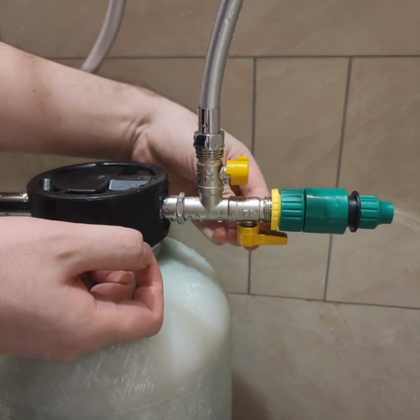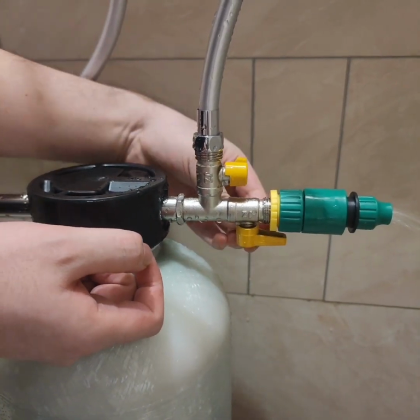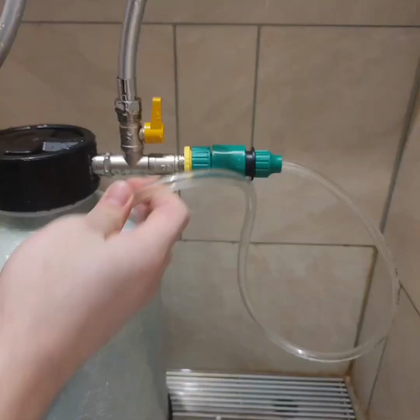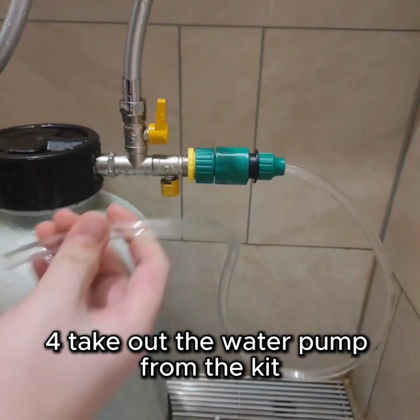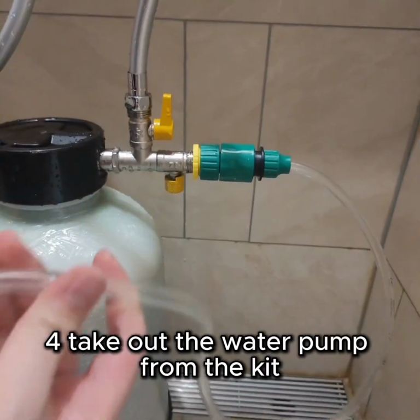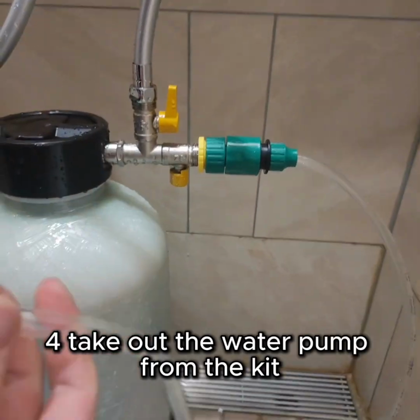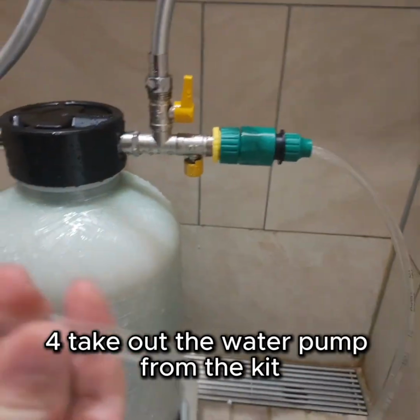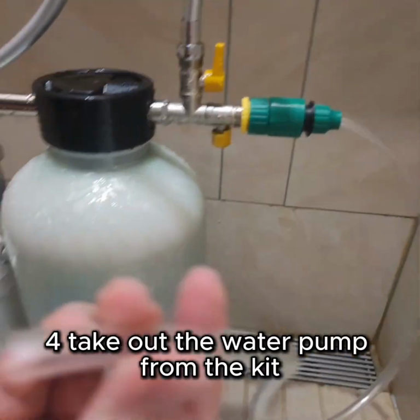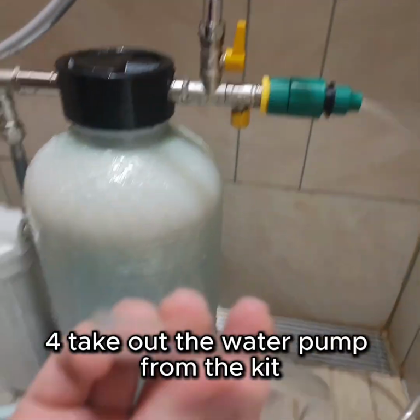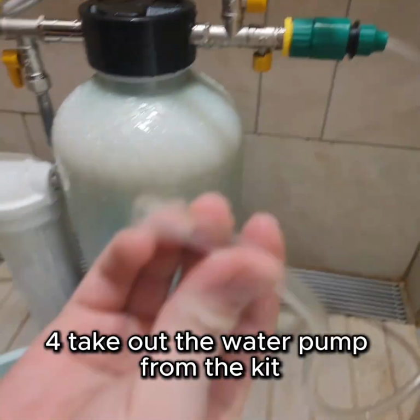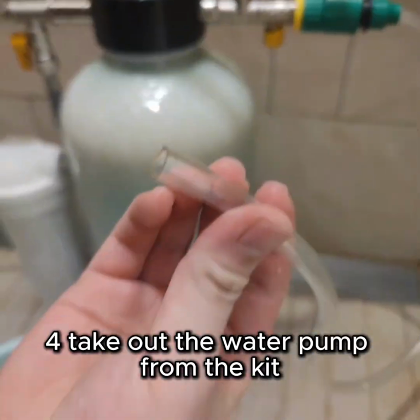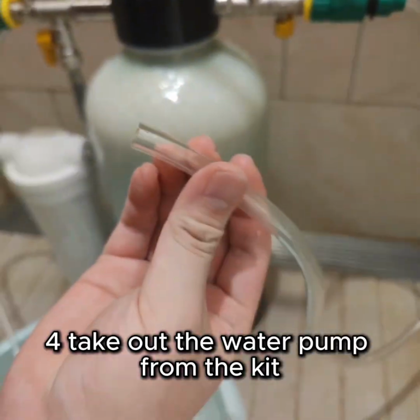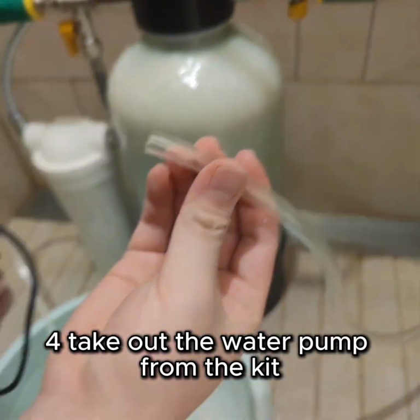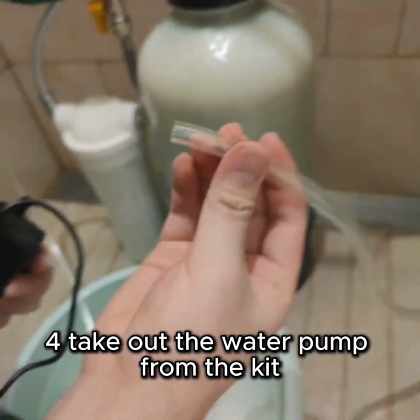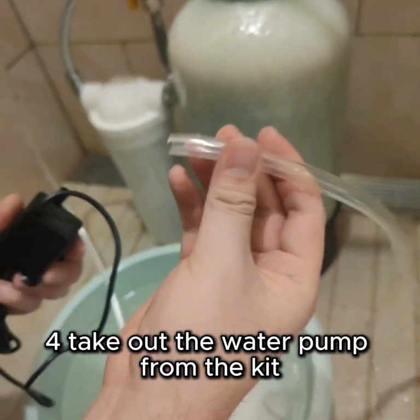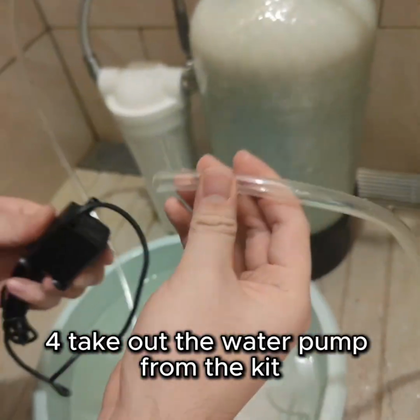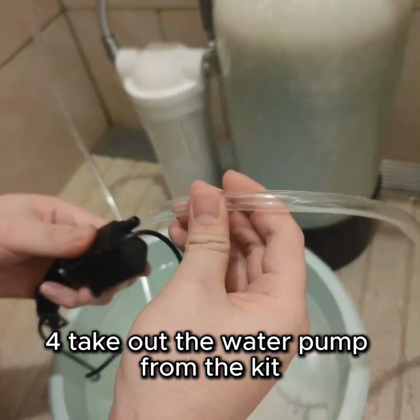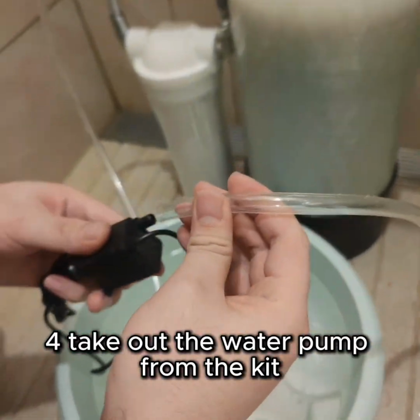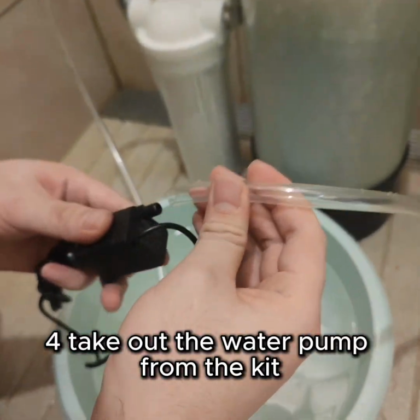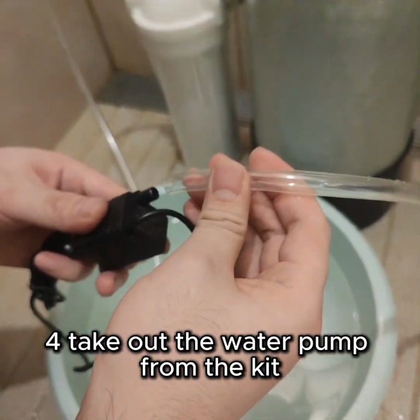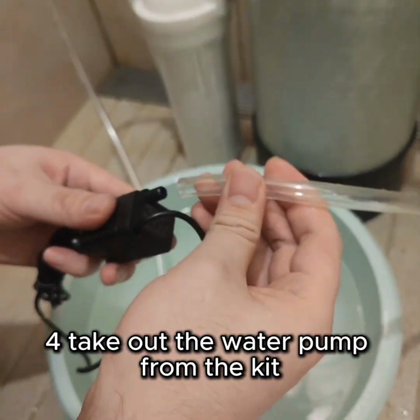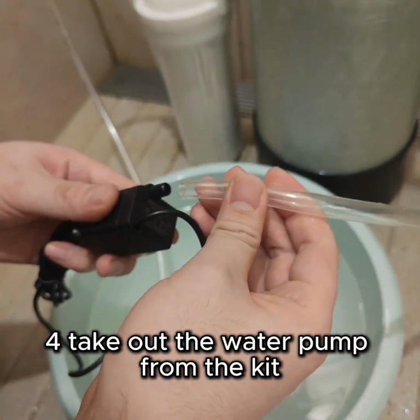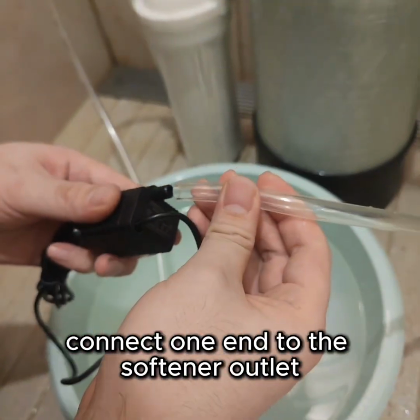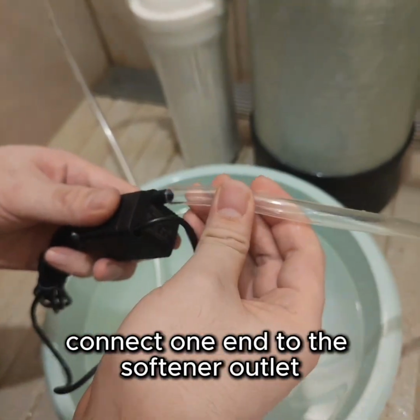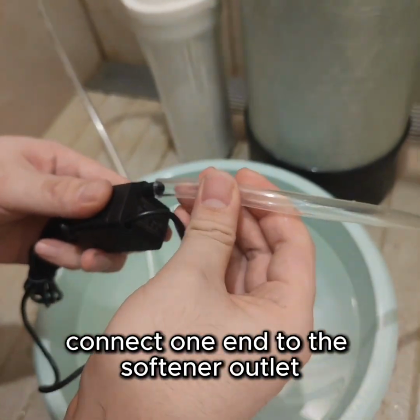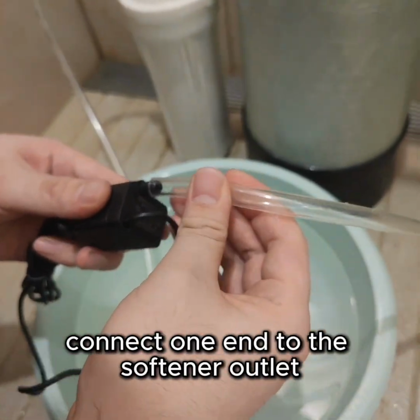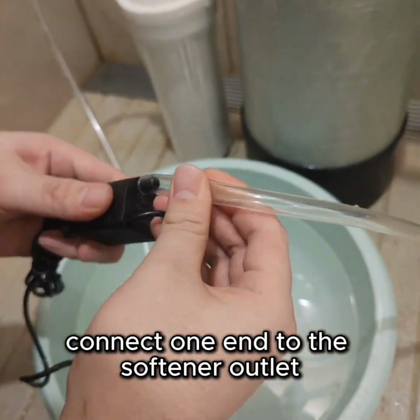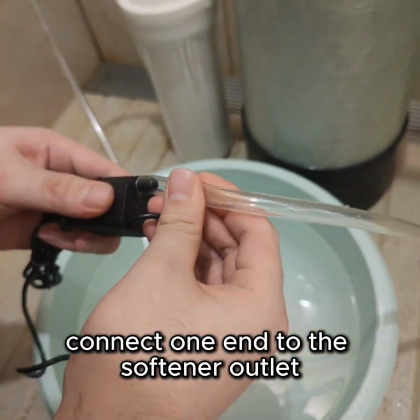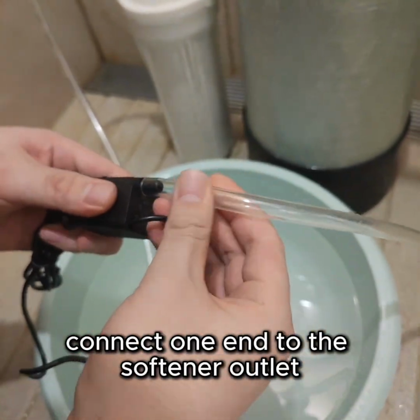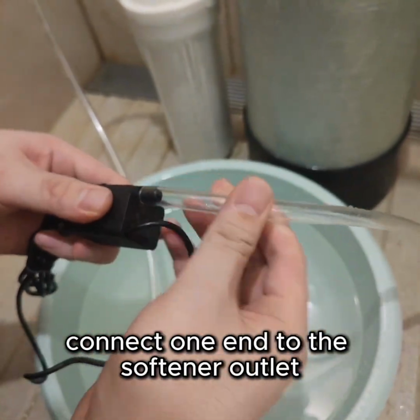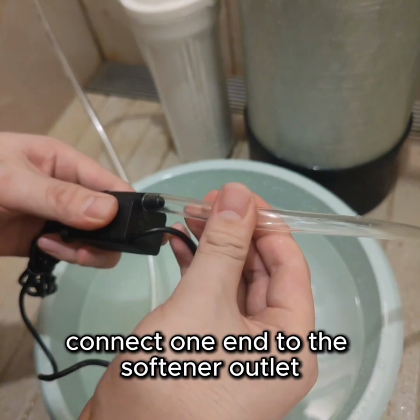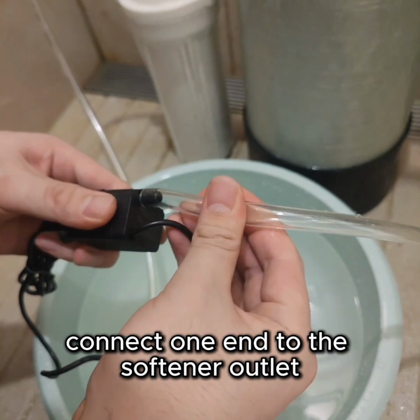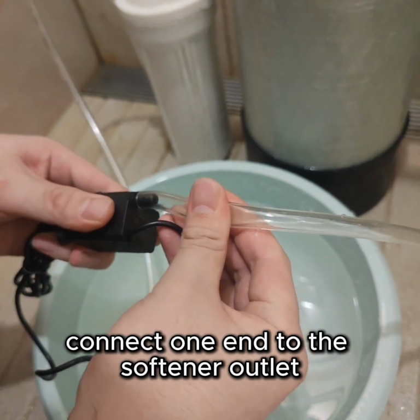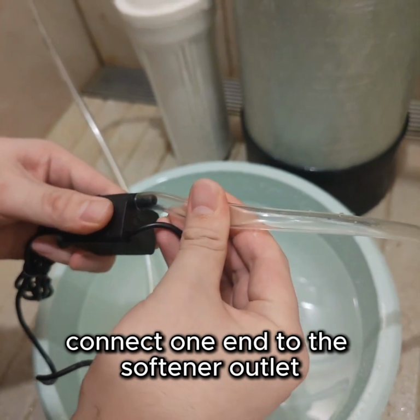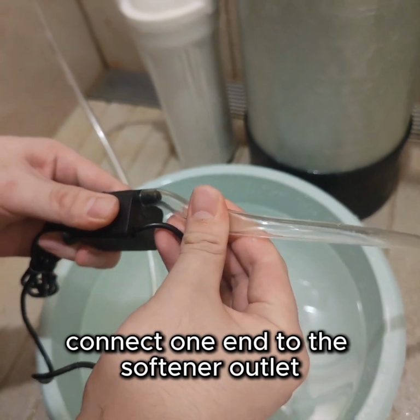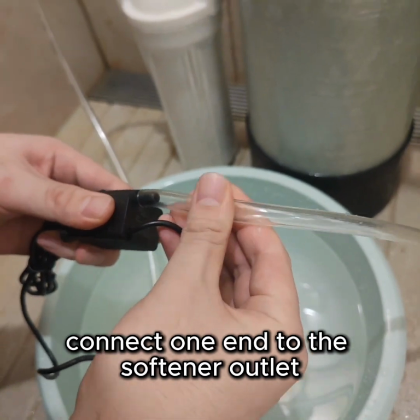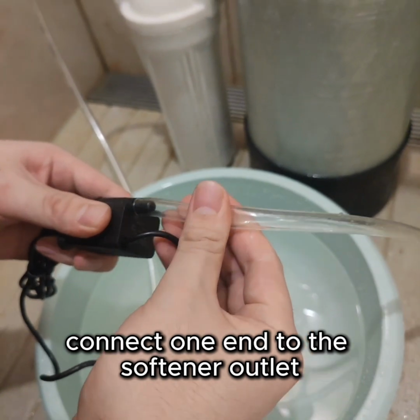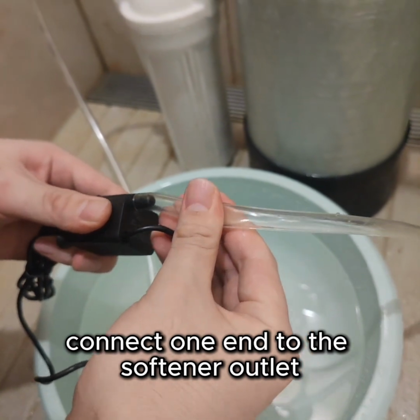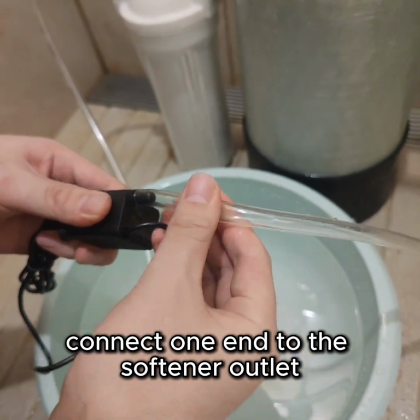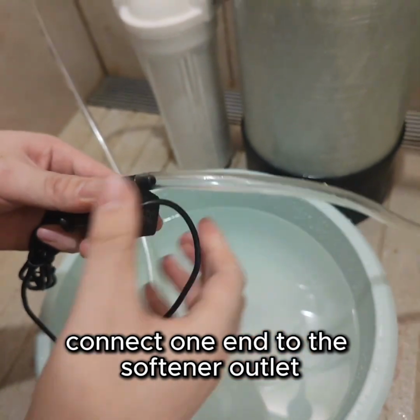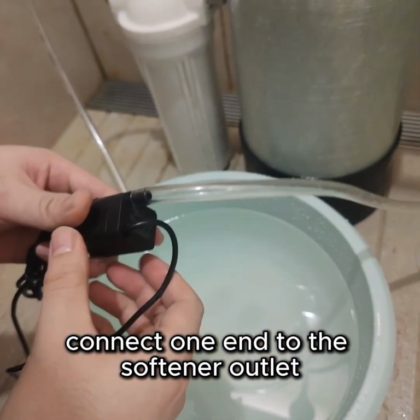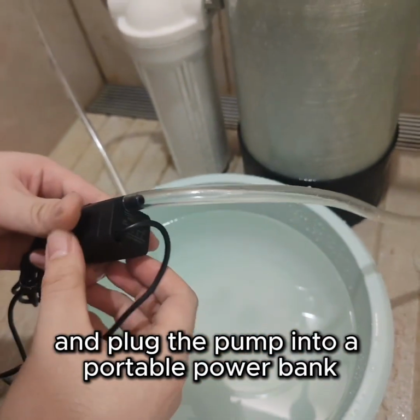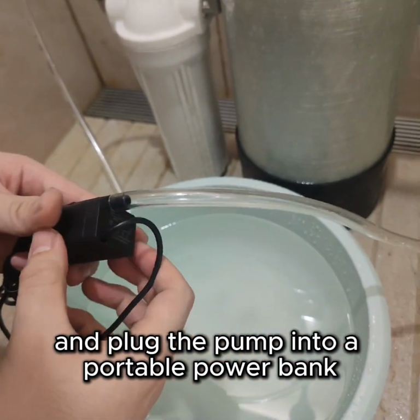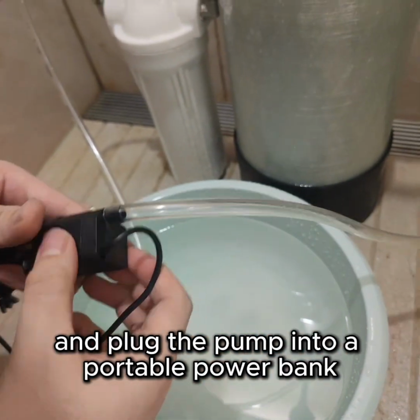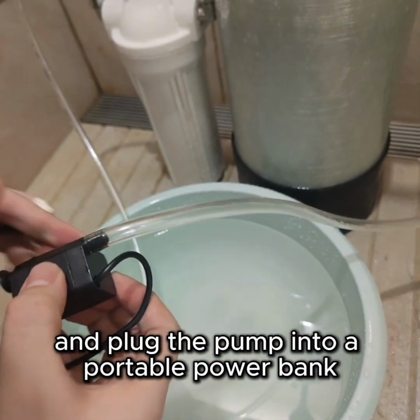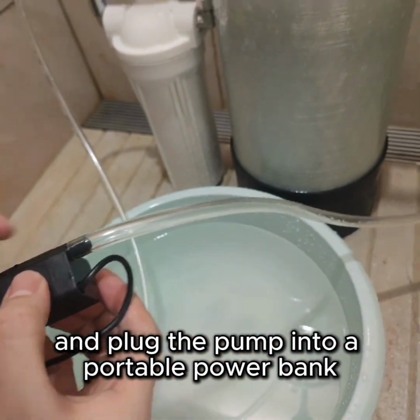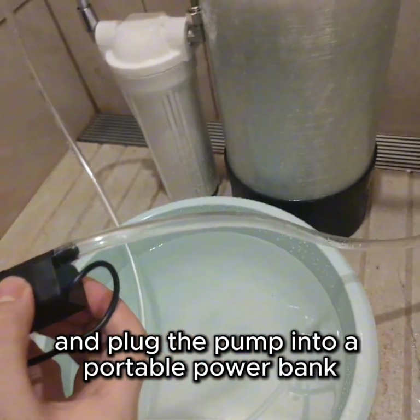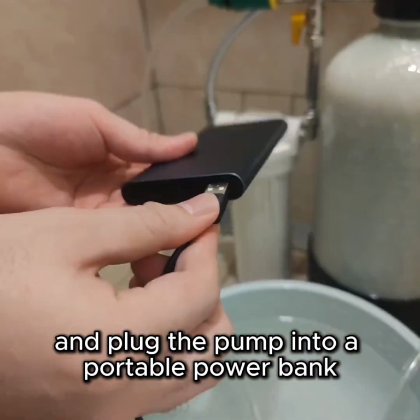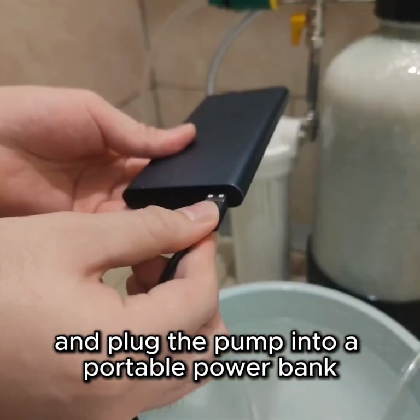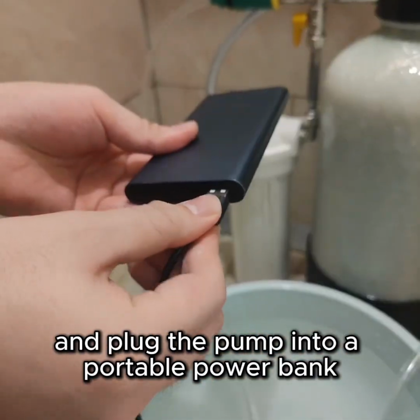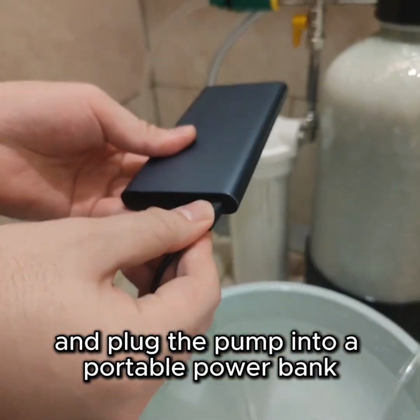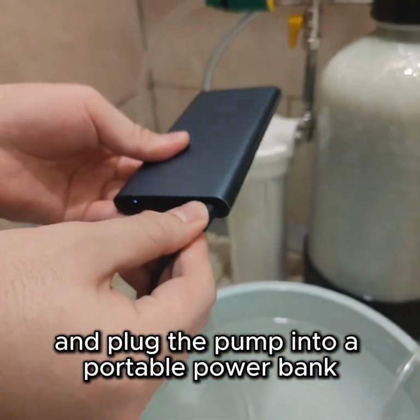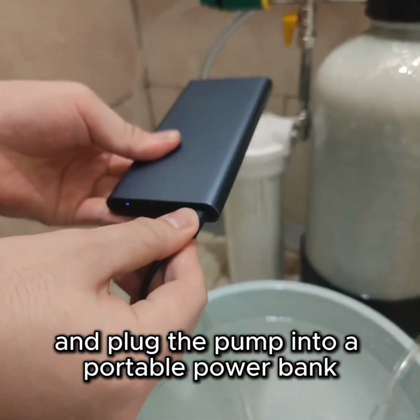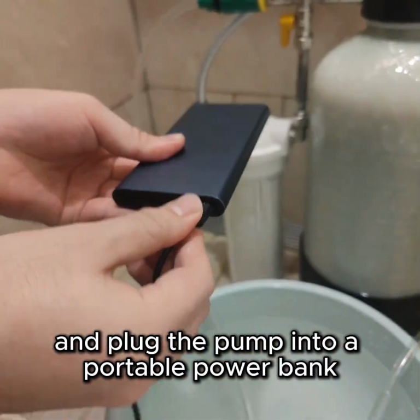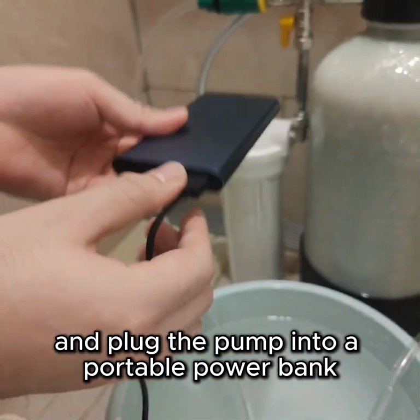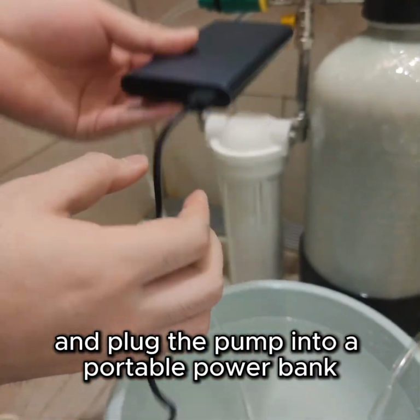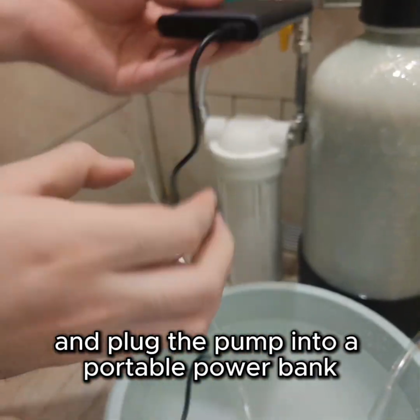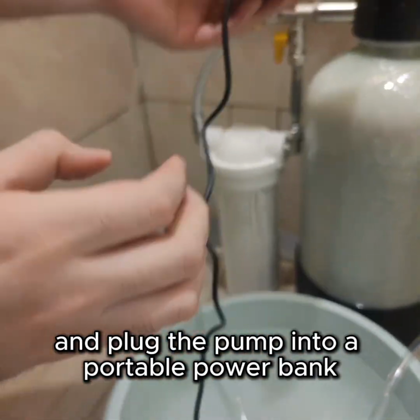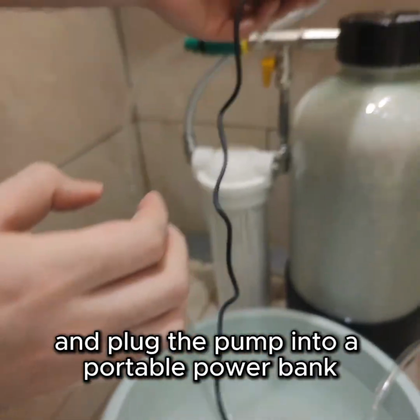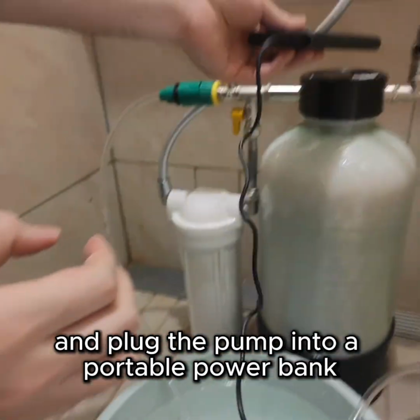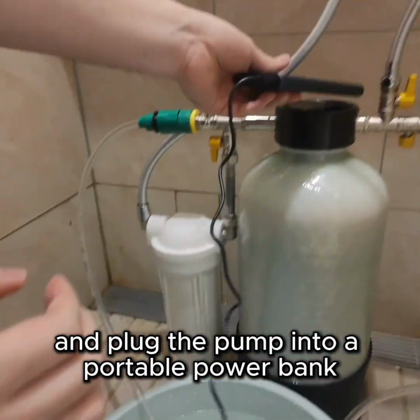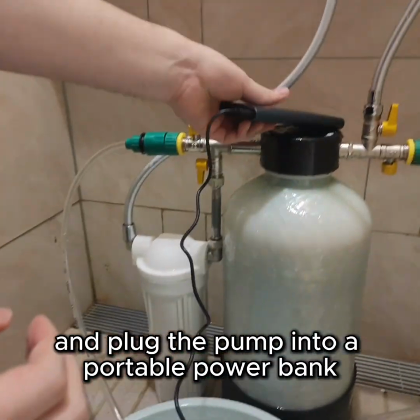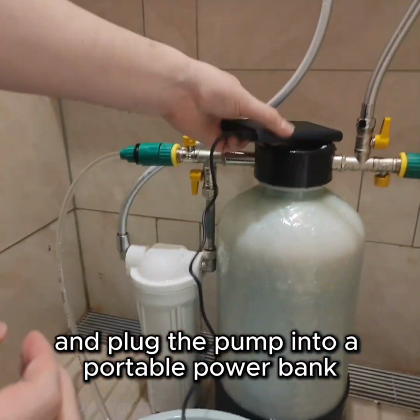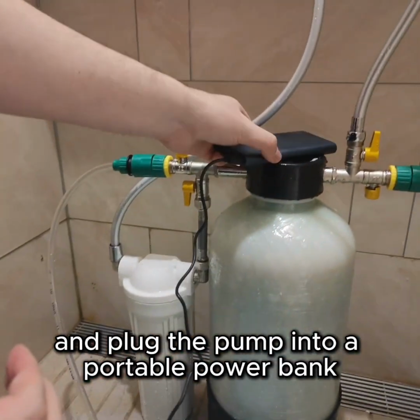Step 4. Take out the water pump from the kit, connect one end to the softener outlet, and plug the pump into a portable power bank.